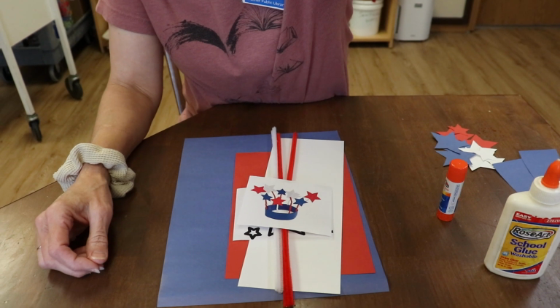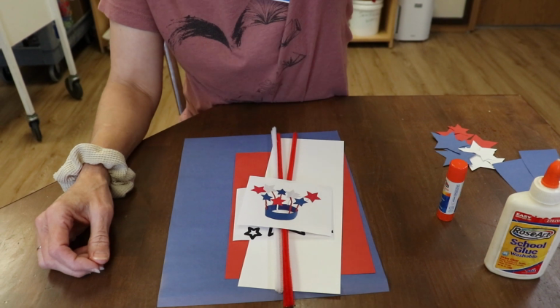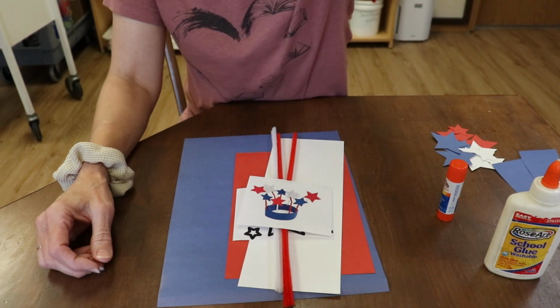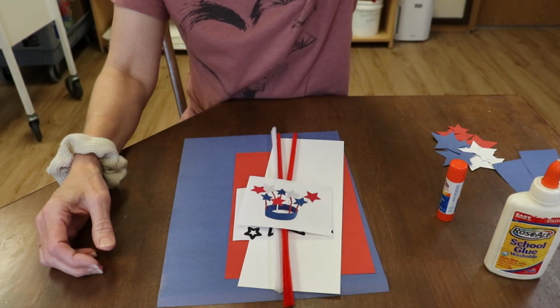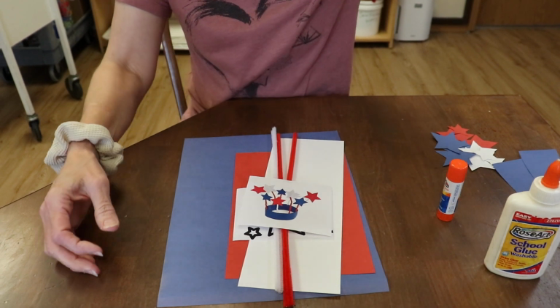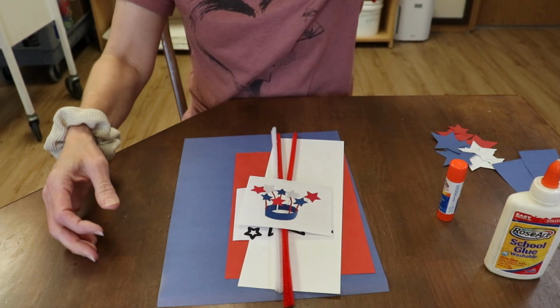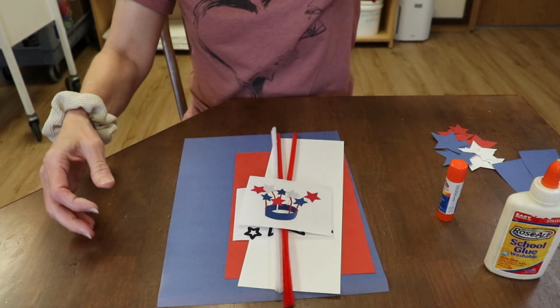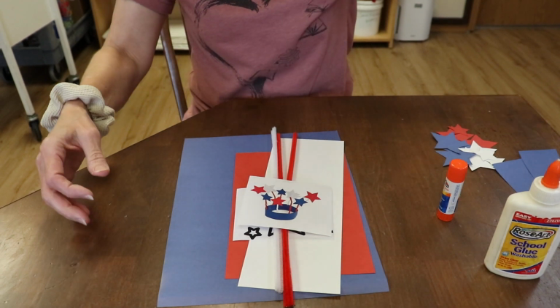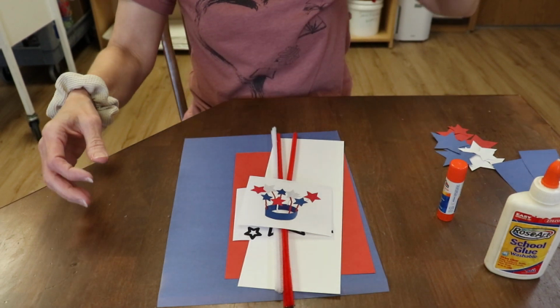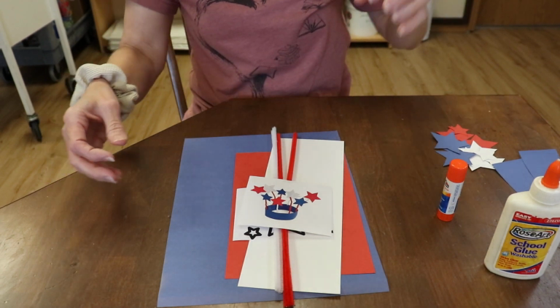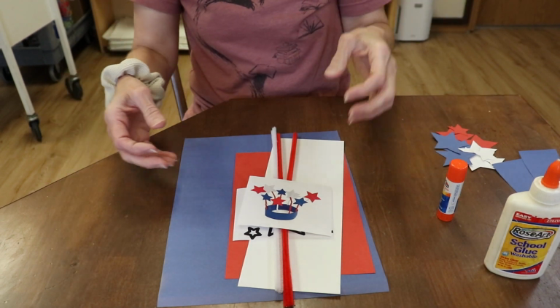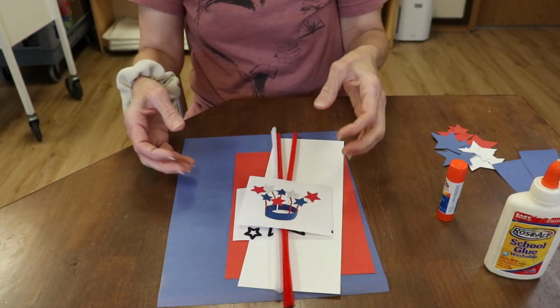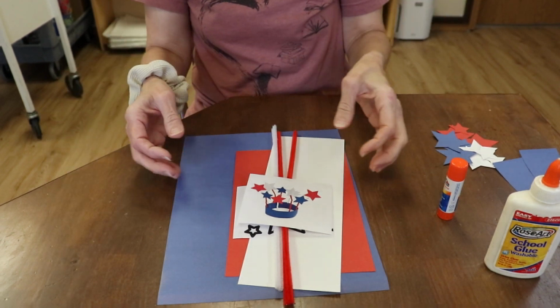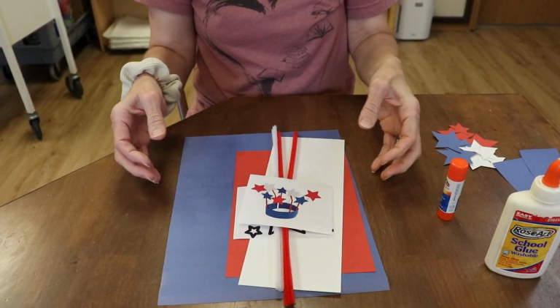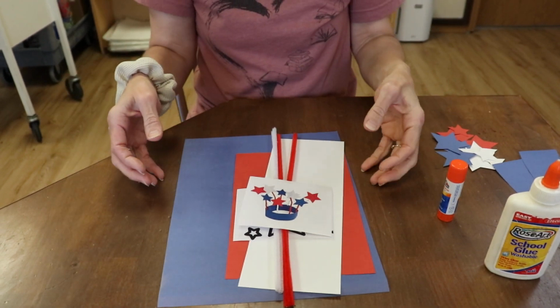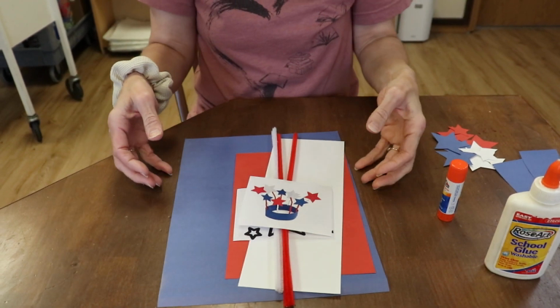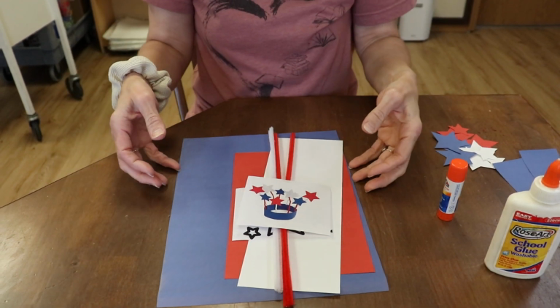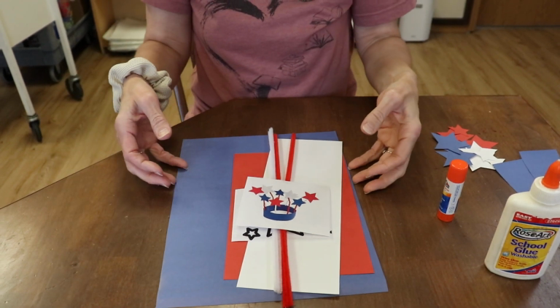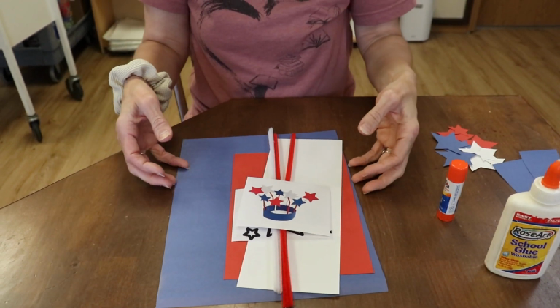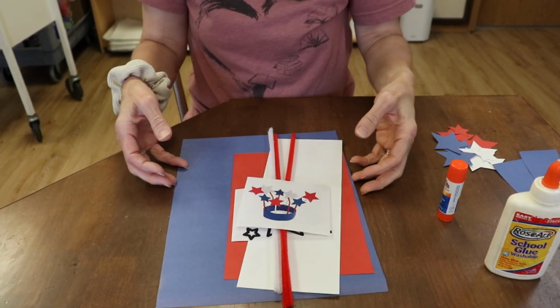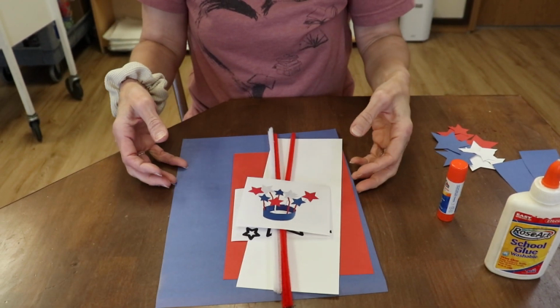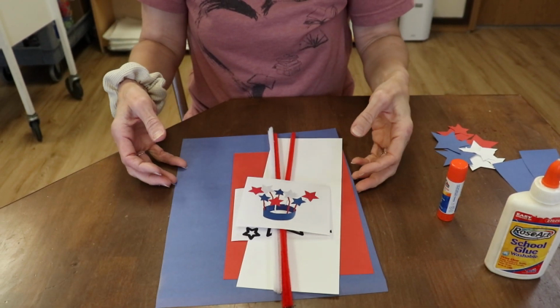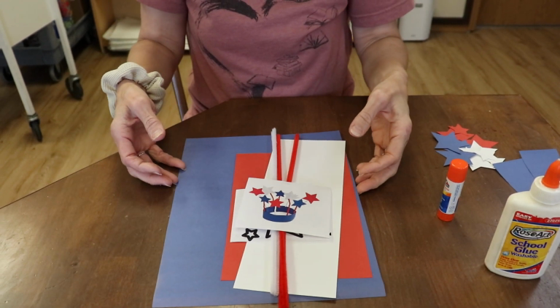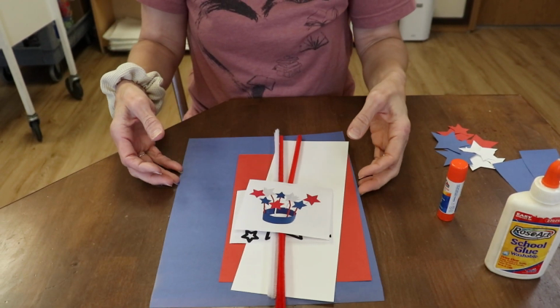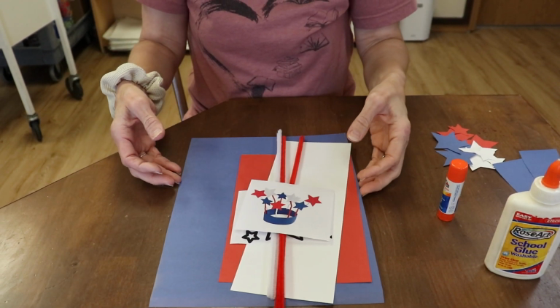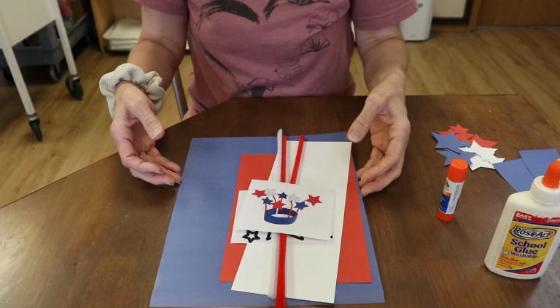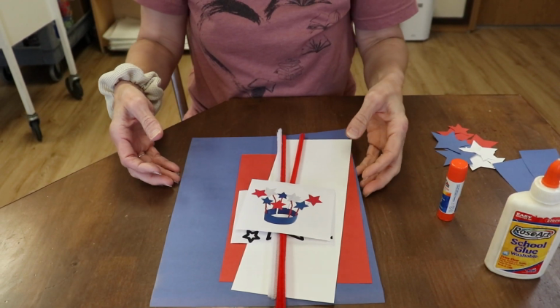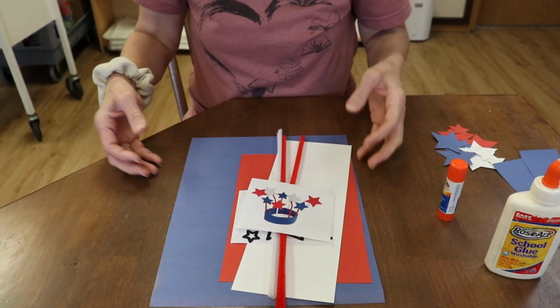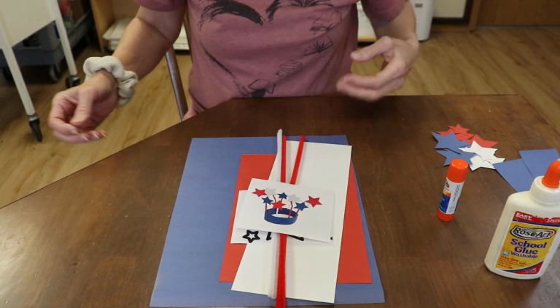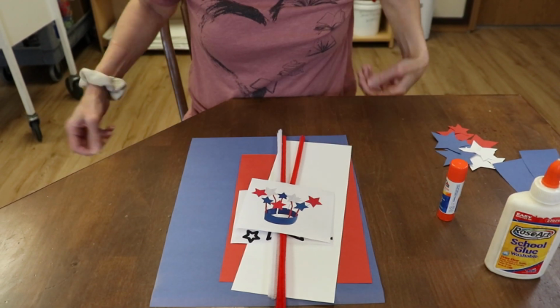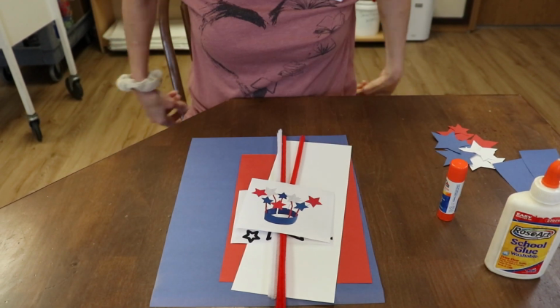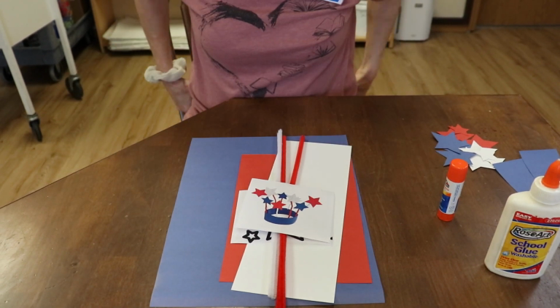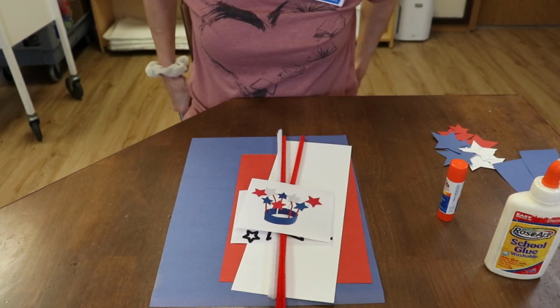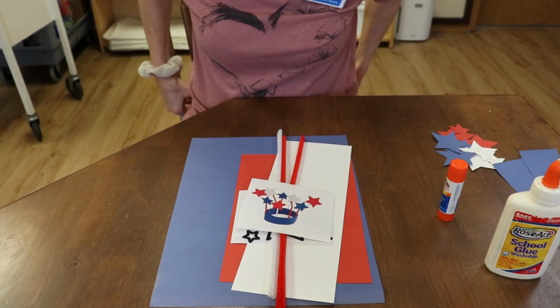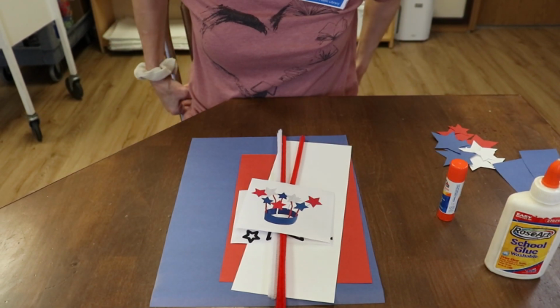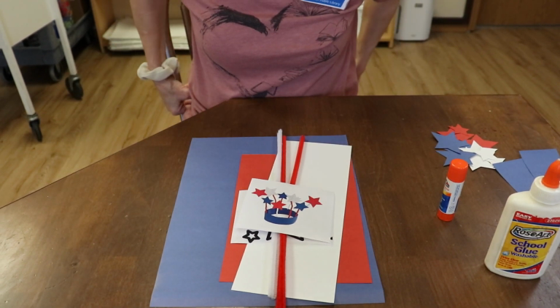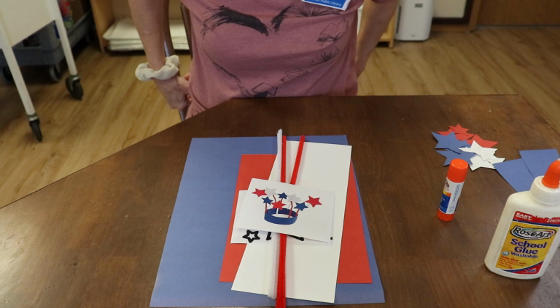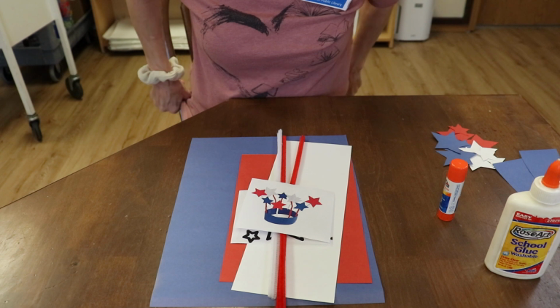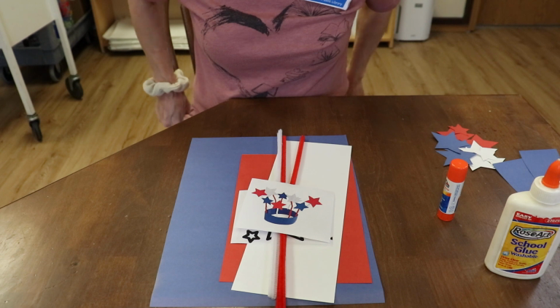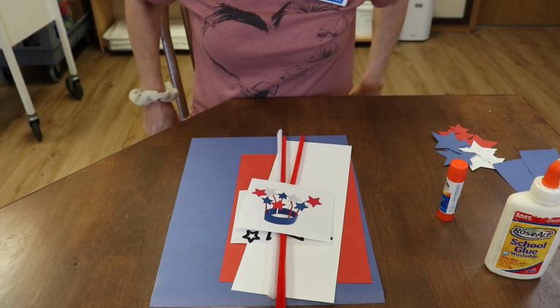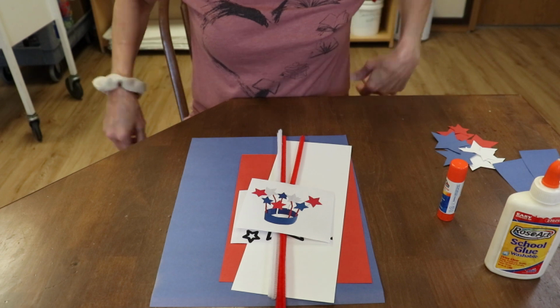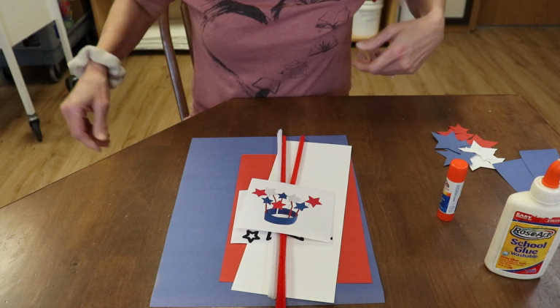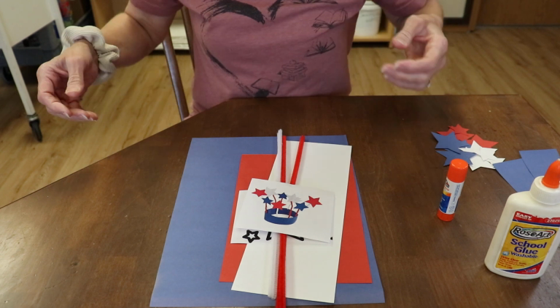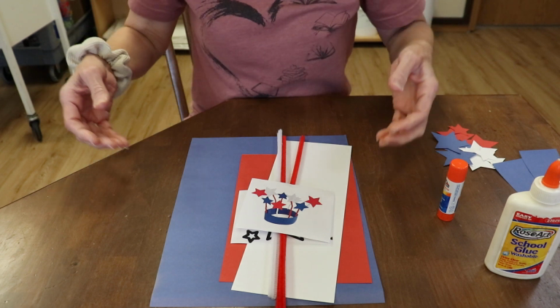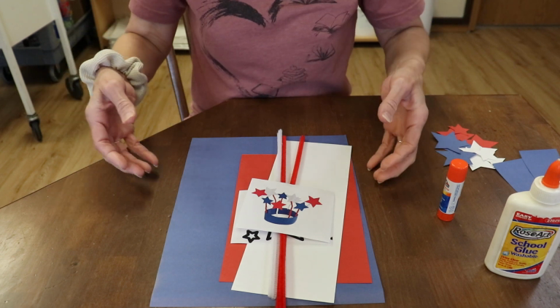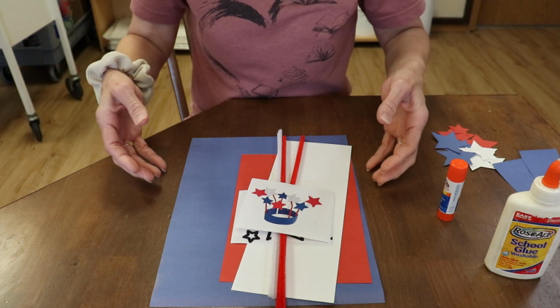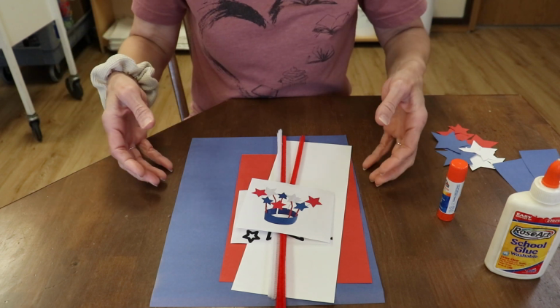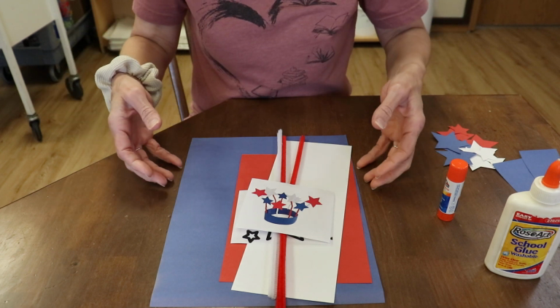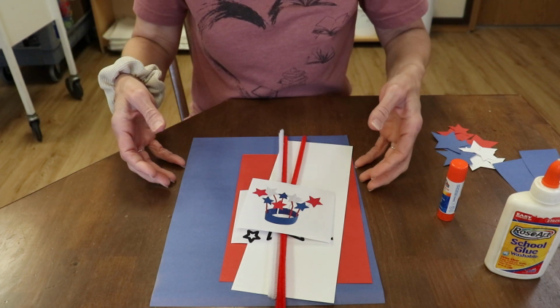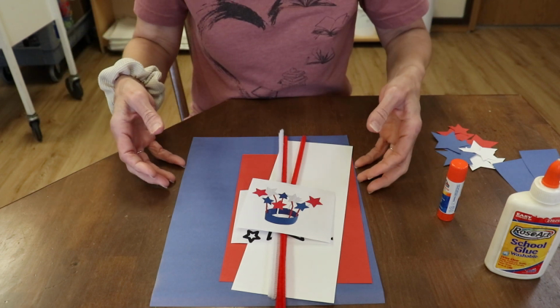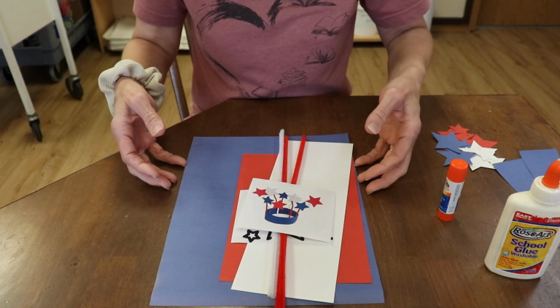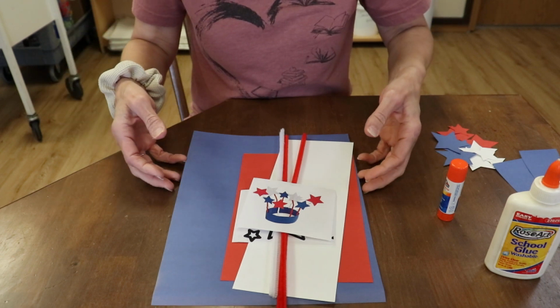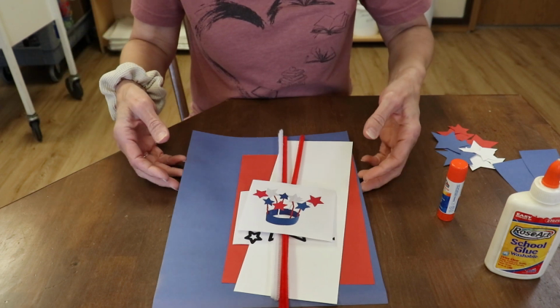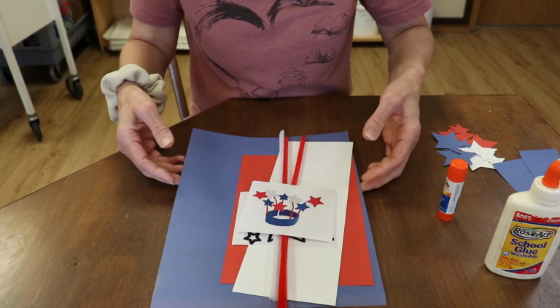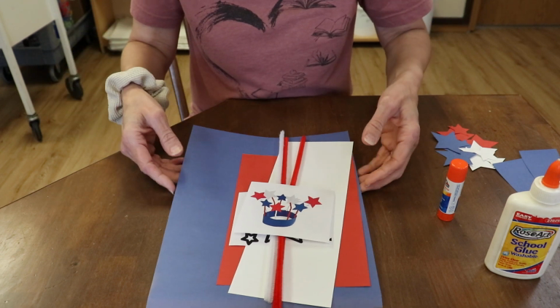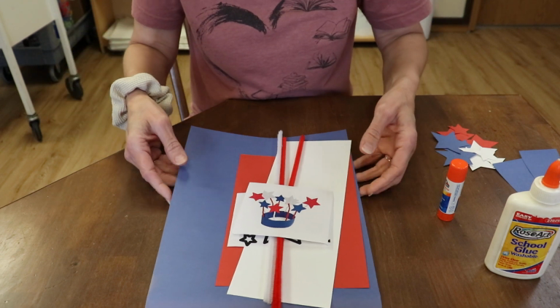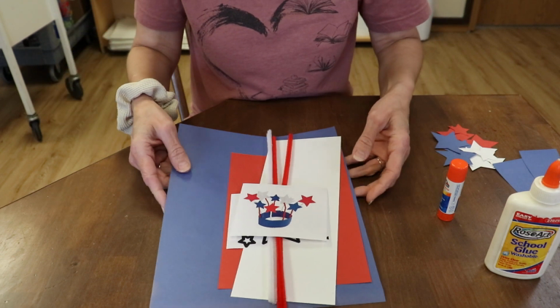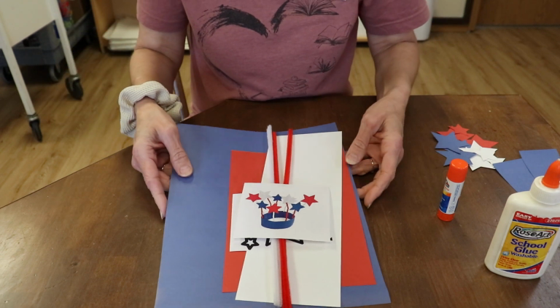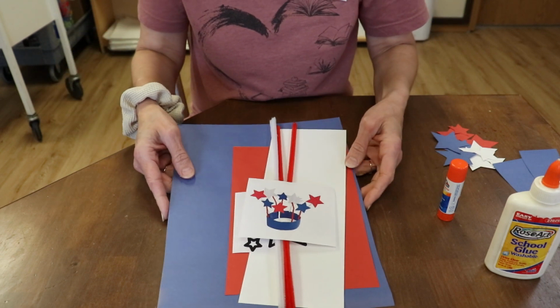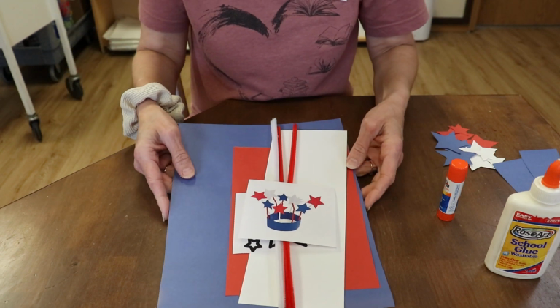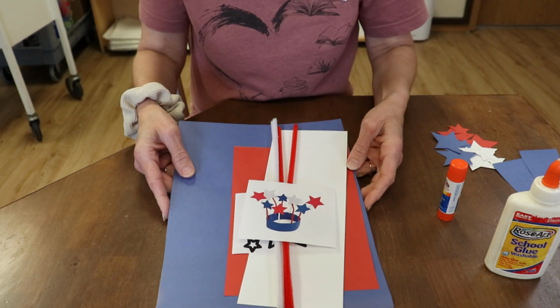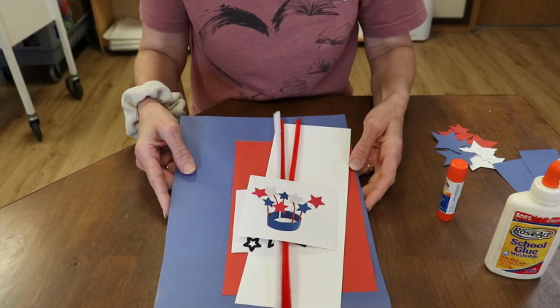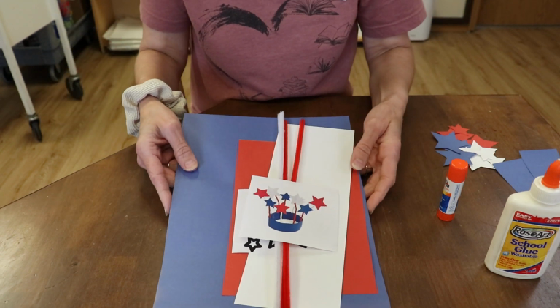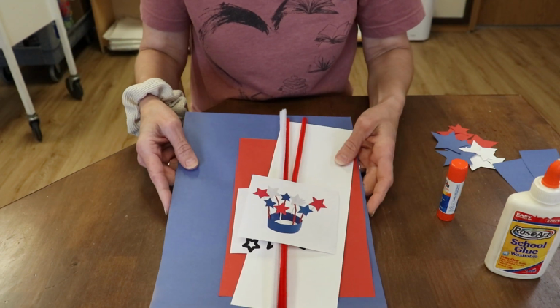All right, we're back with another craft. Since it's July, and July is the month we celebrate Independence Day, we're going to do a flag-inspired craft.